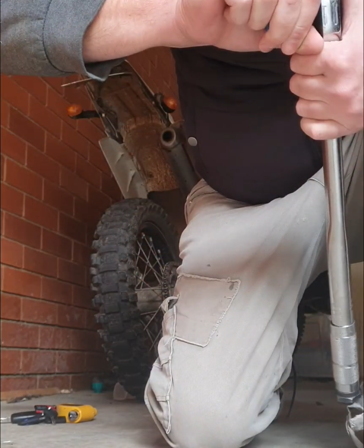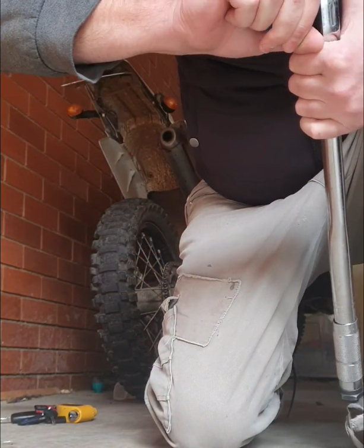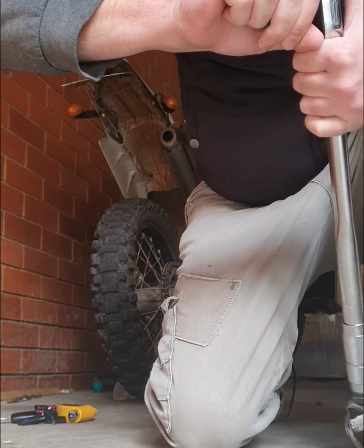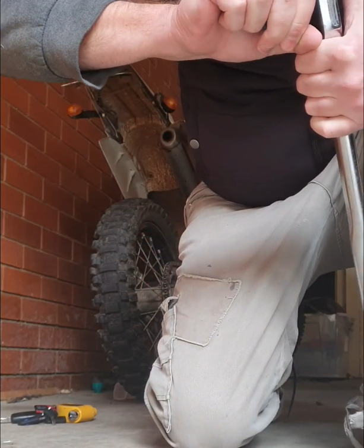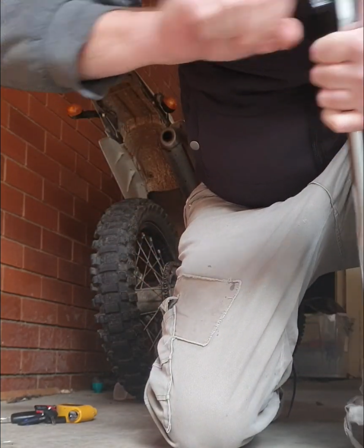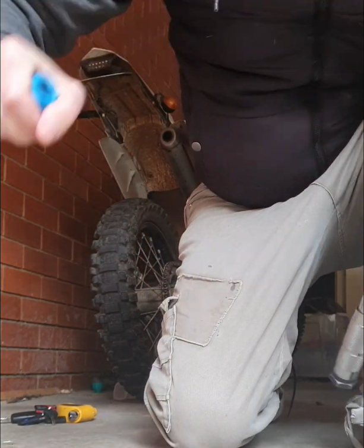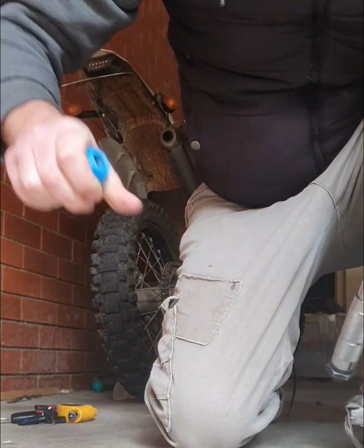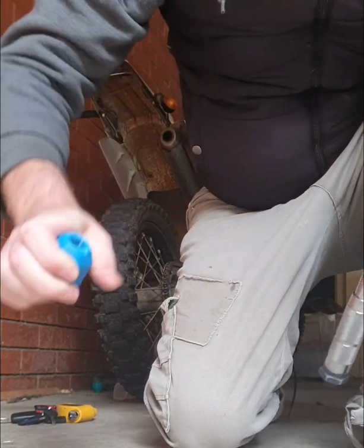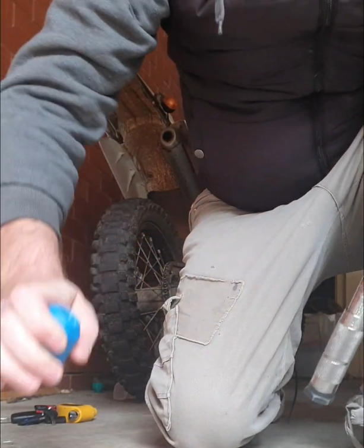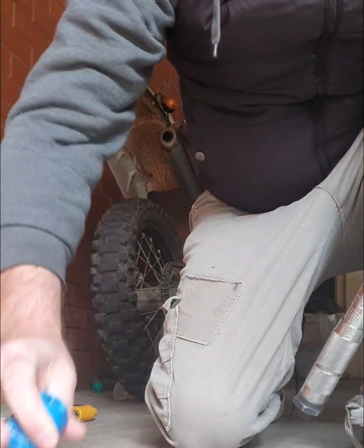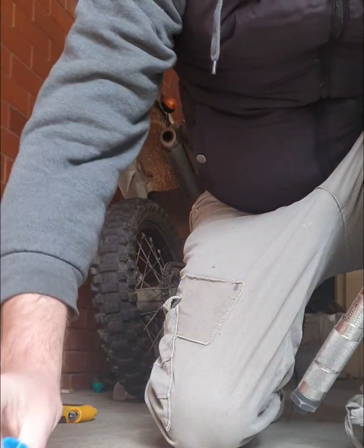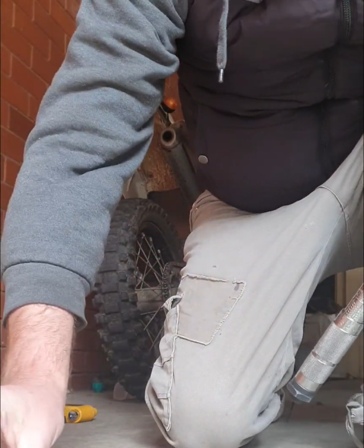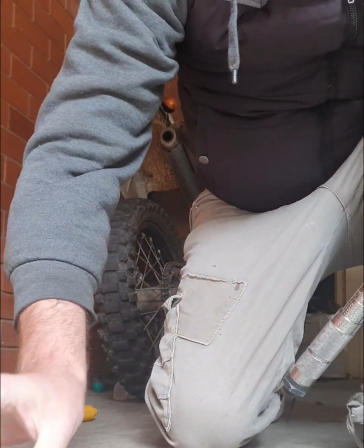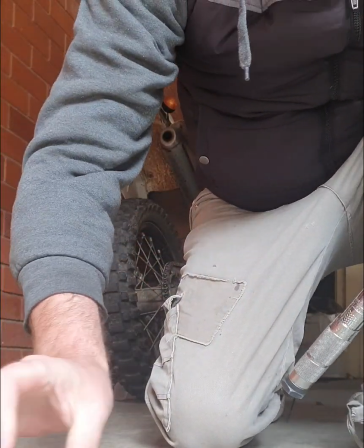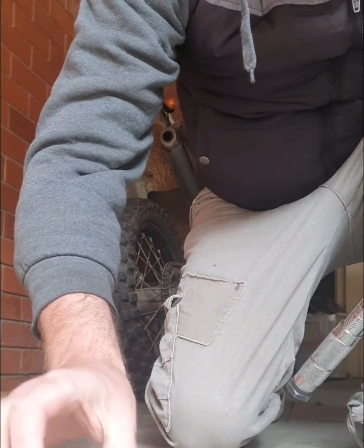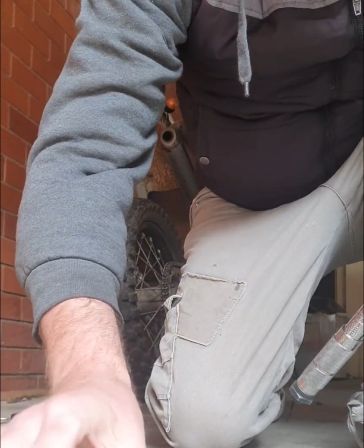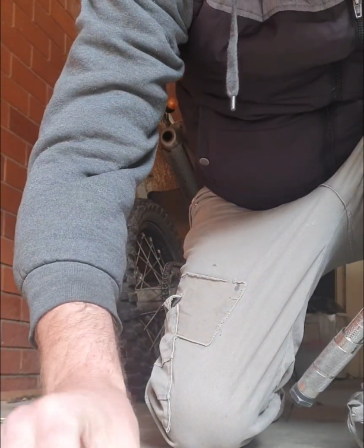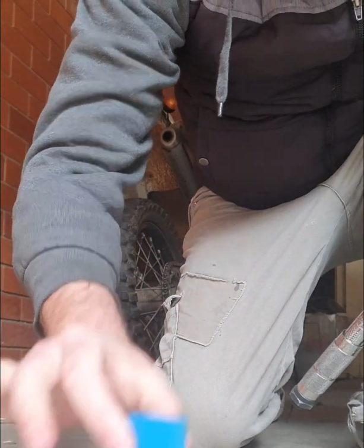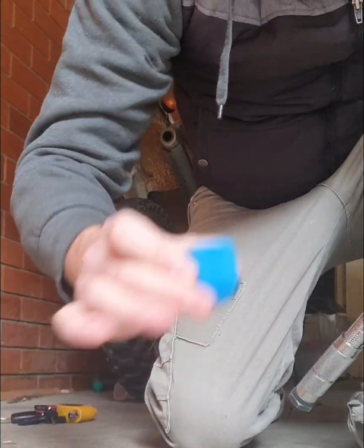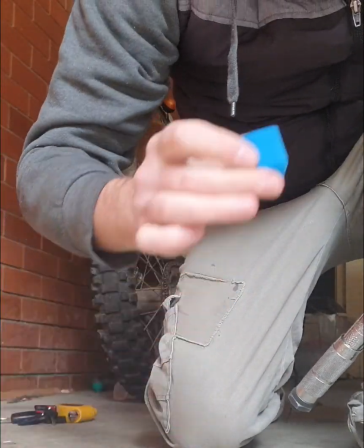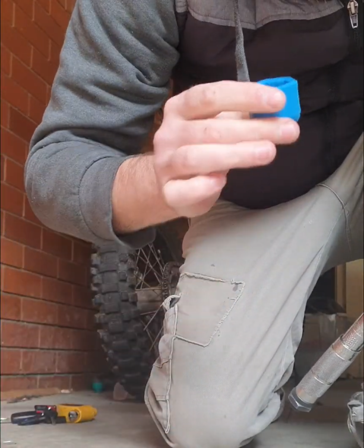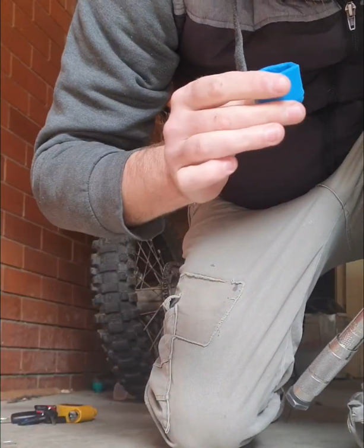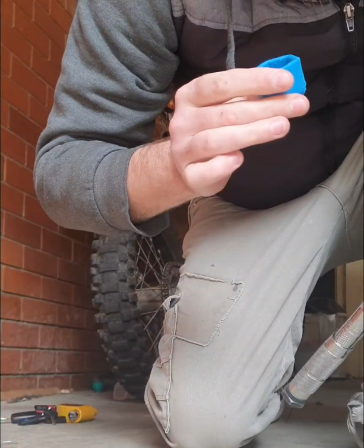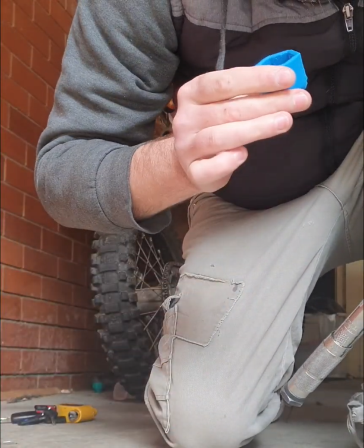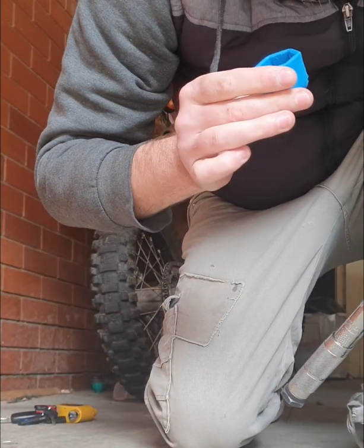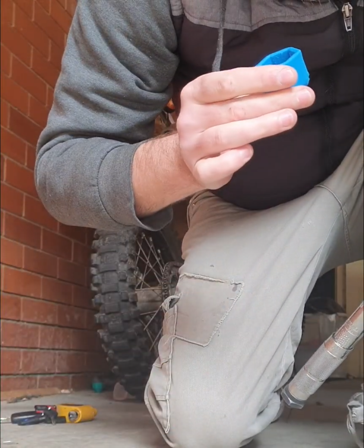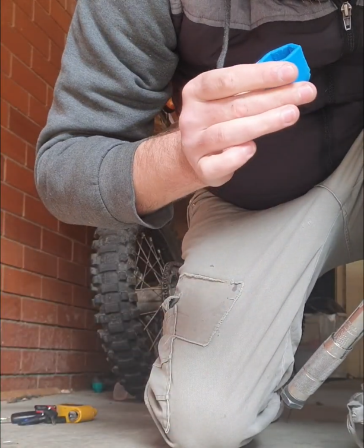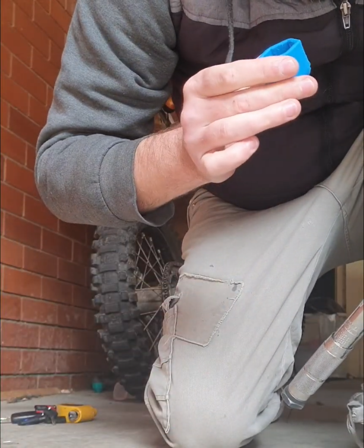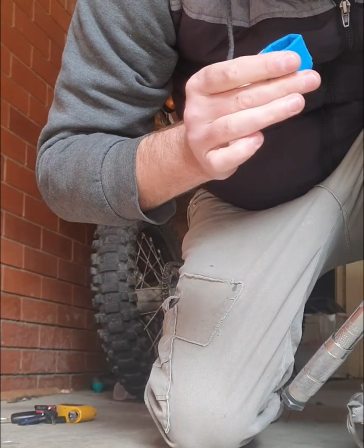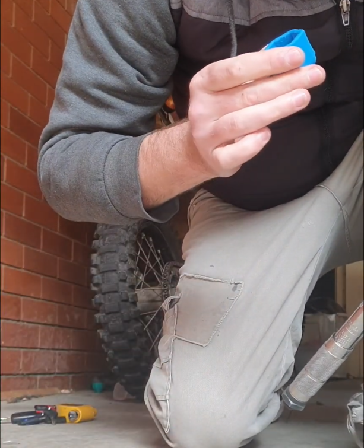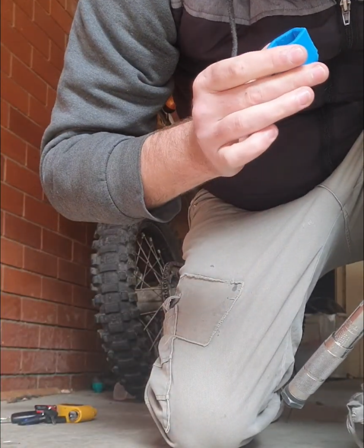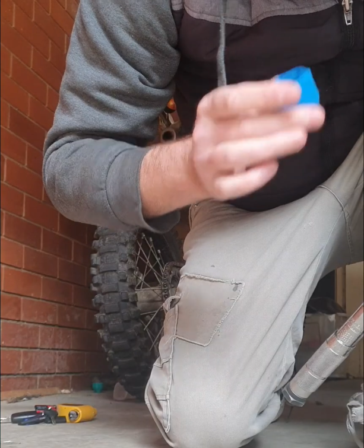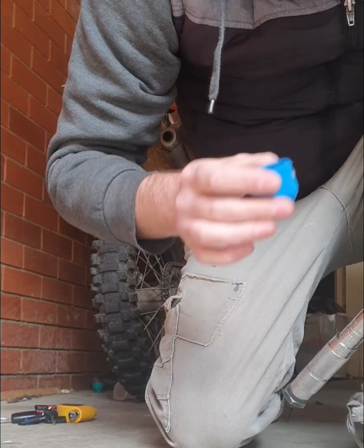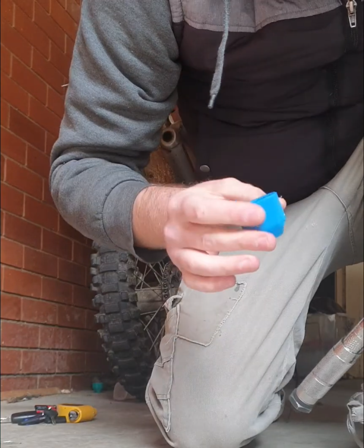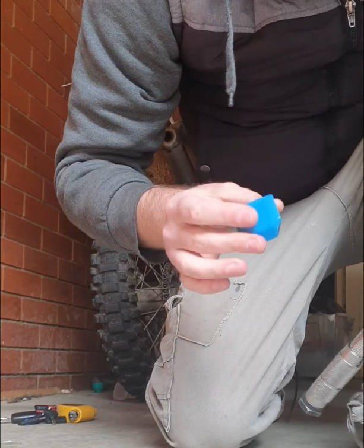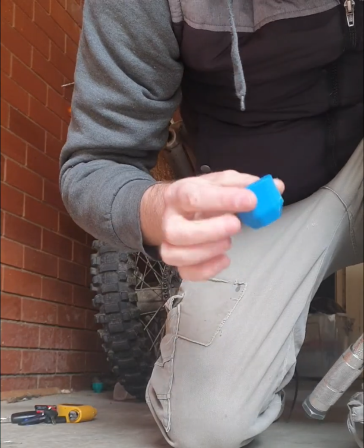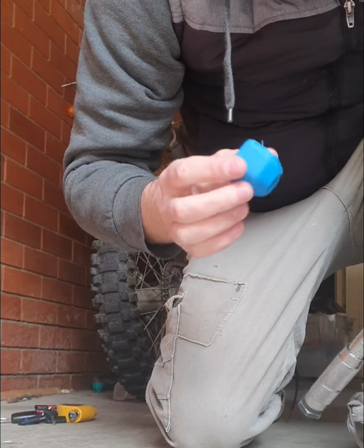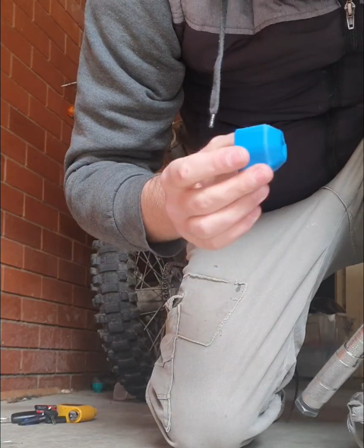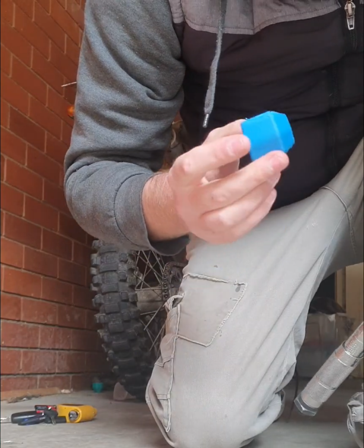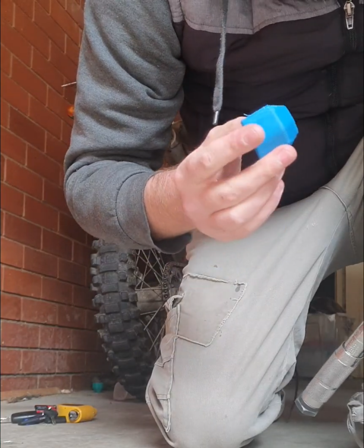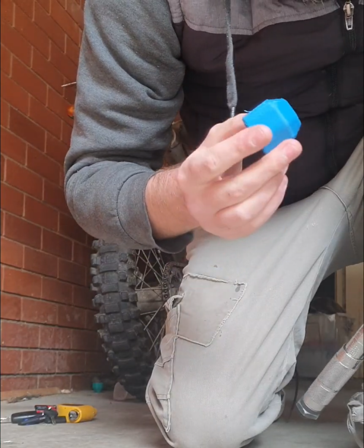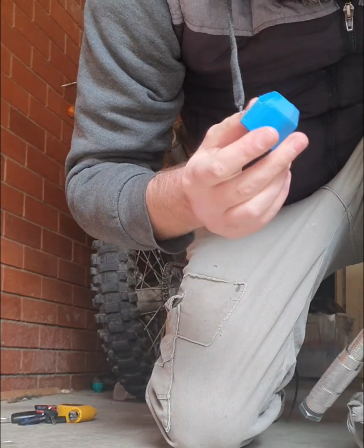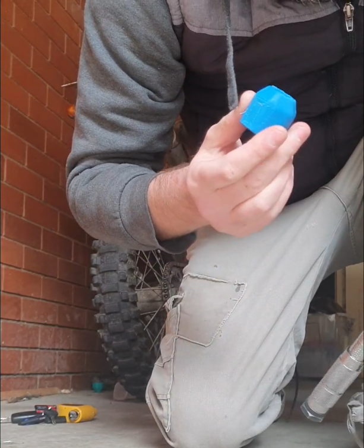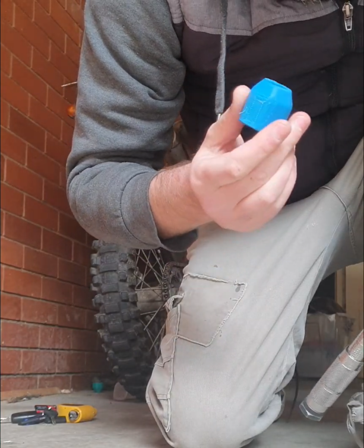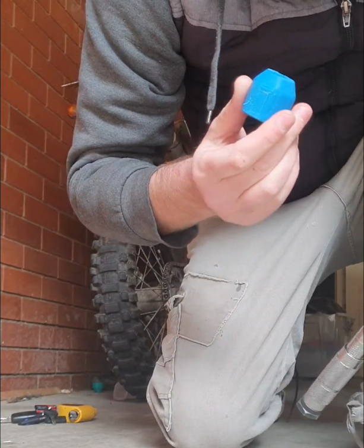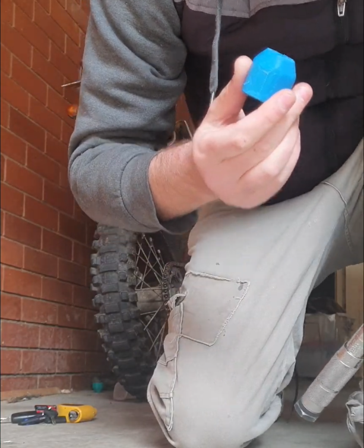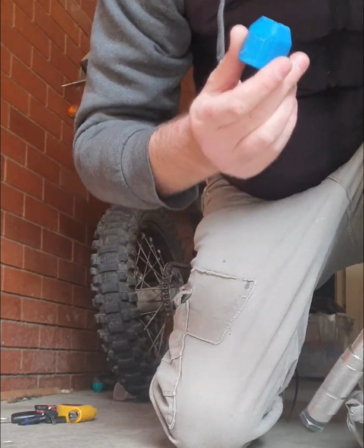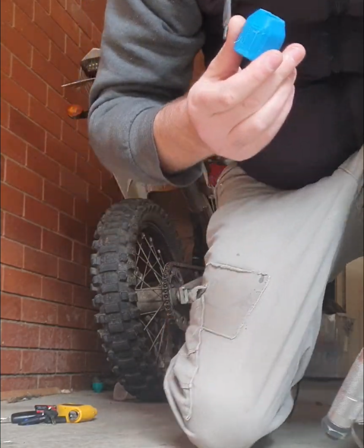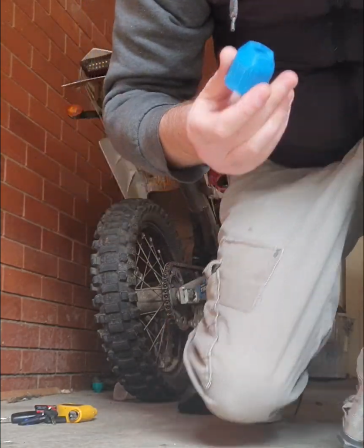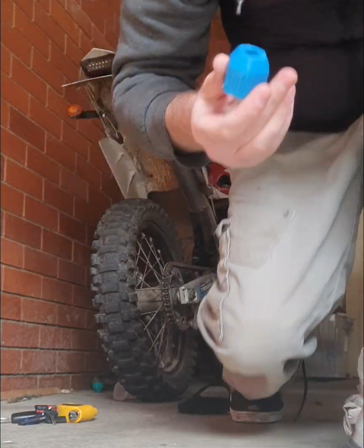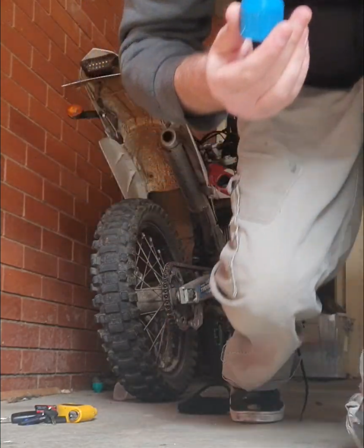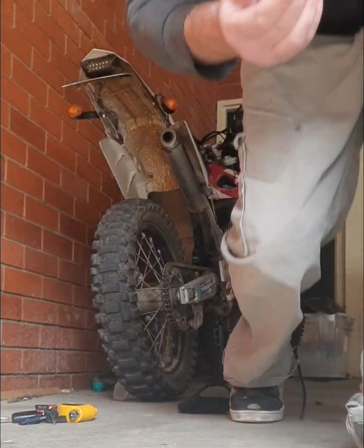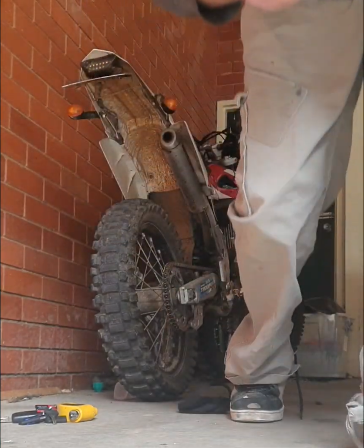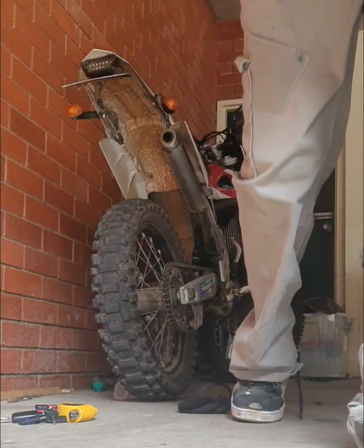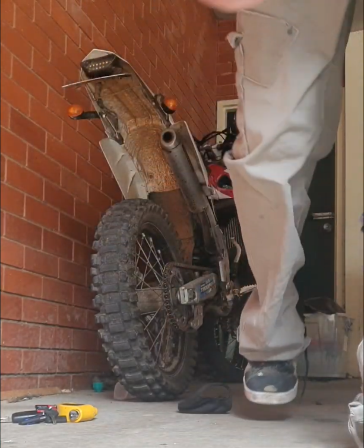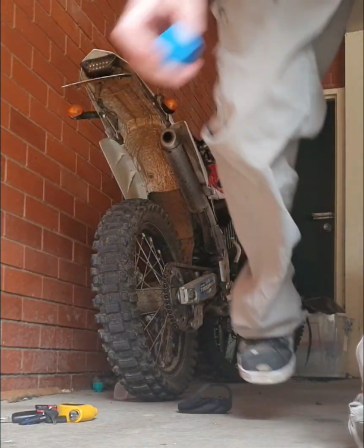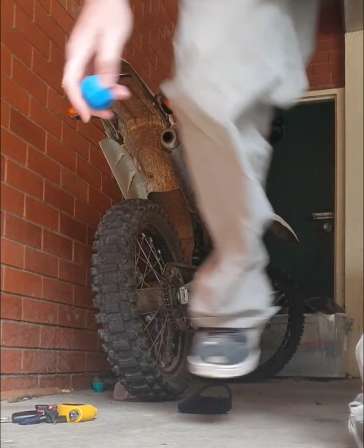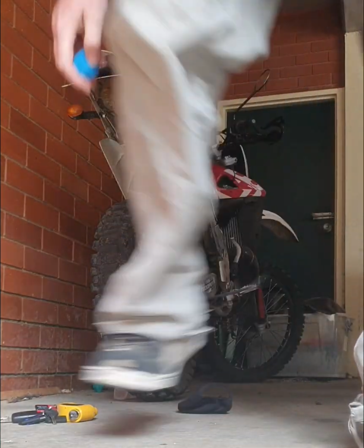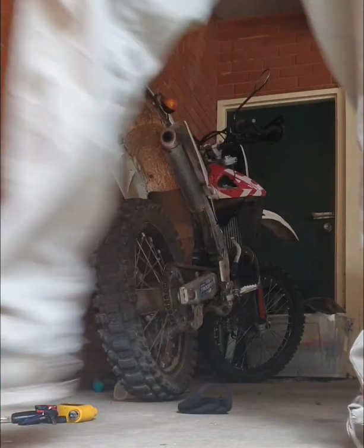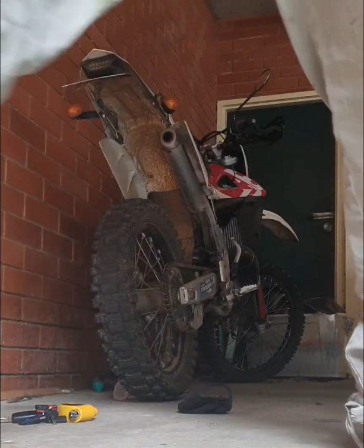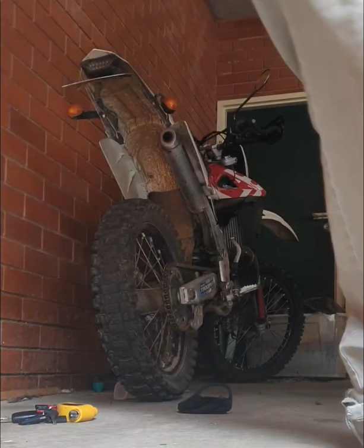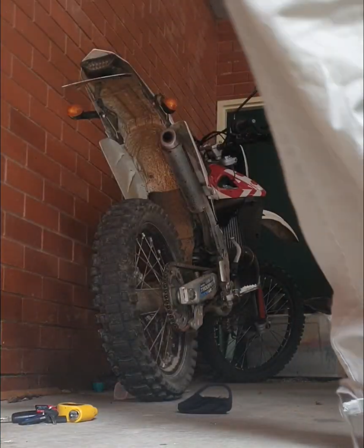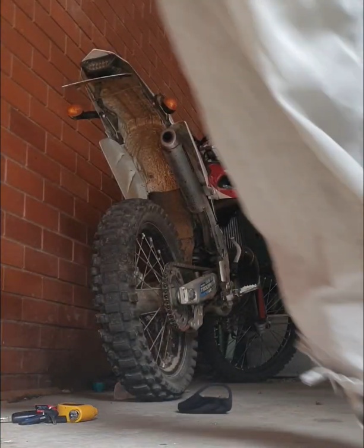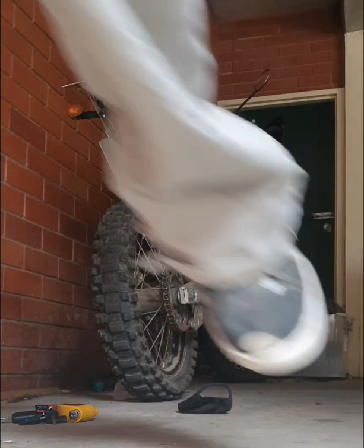All right, next one — I might just grab a hammer to tap it on a bit easier.